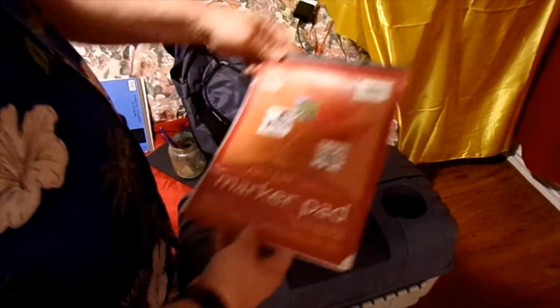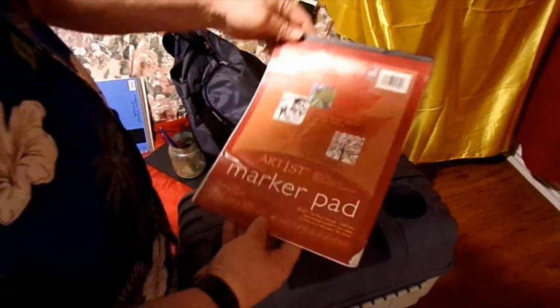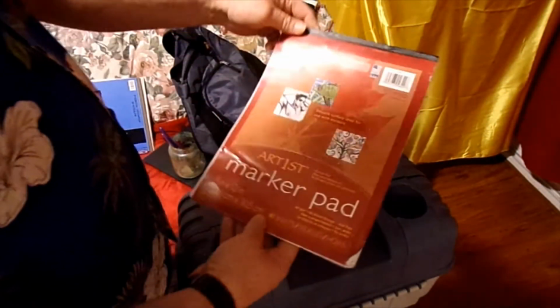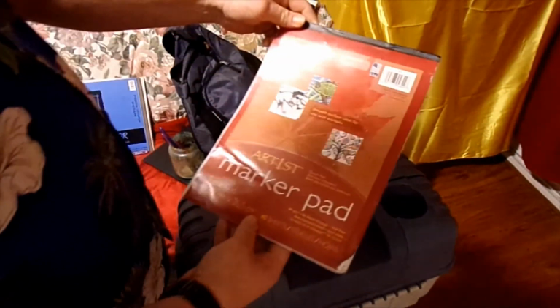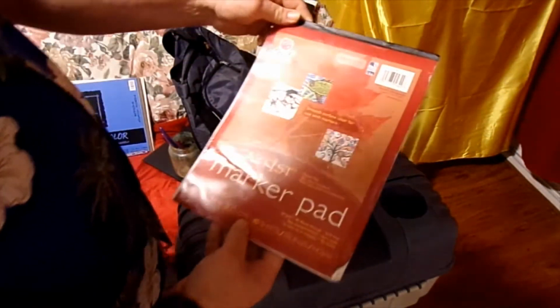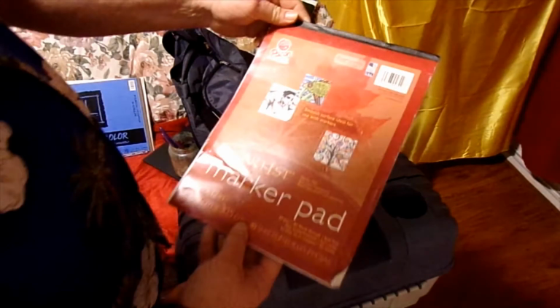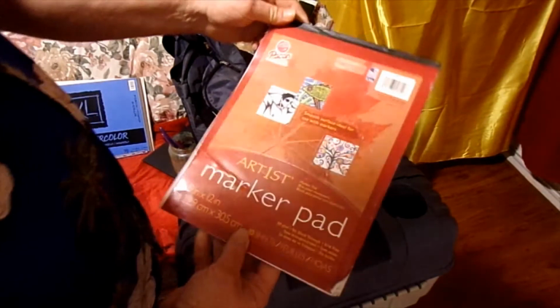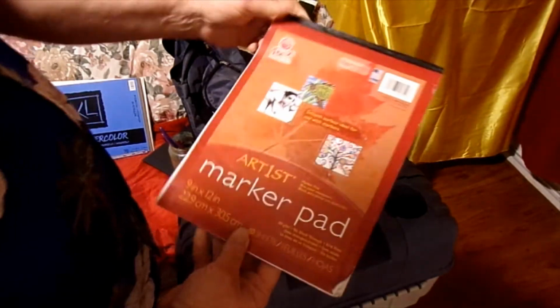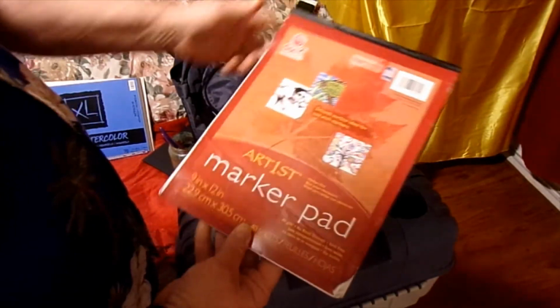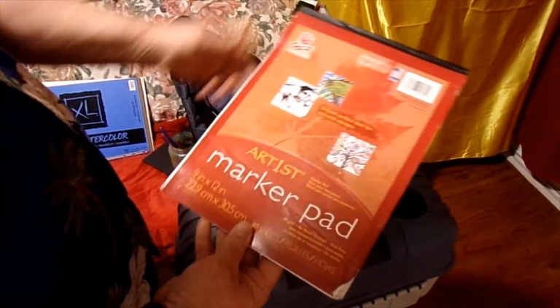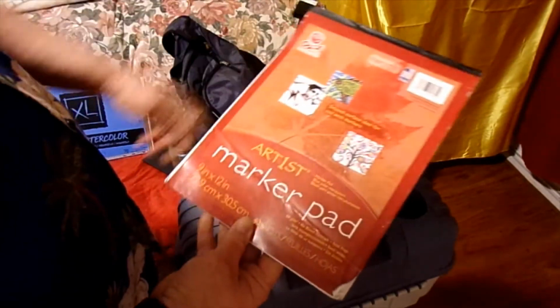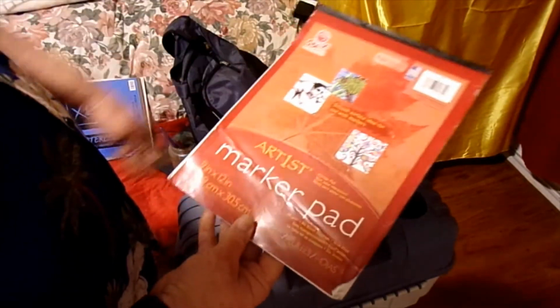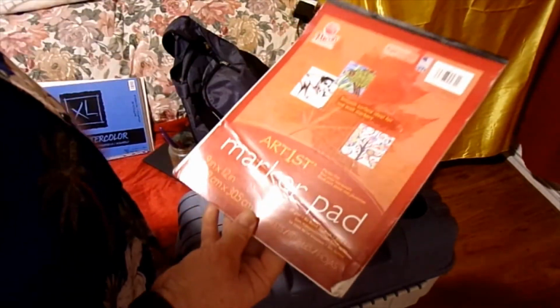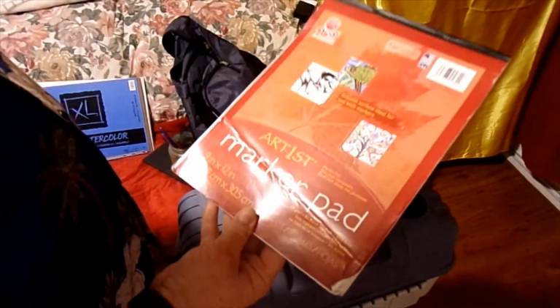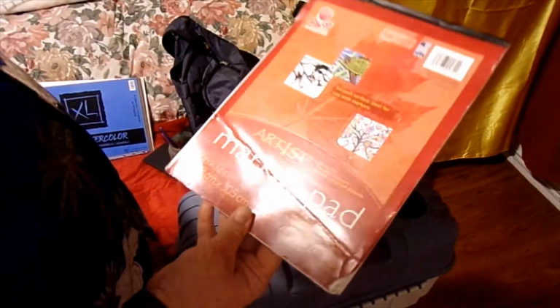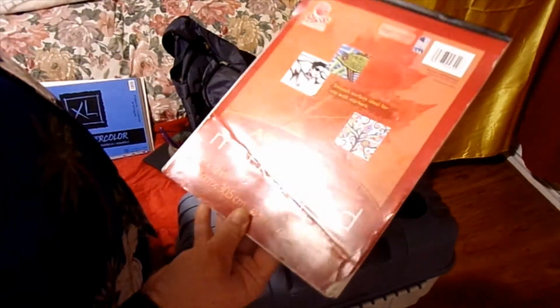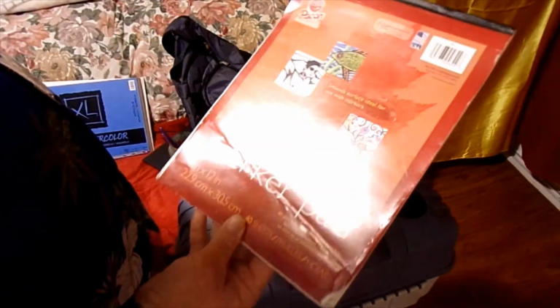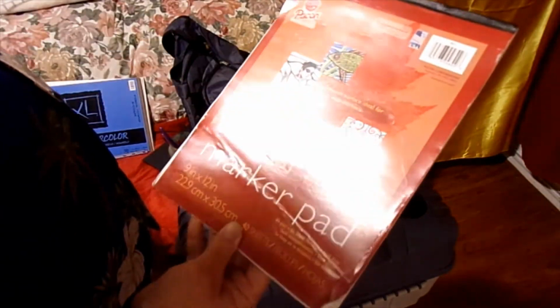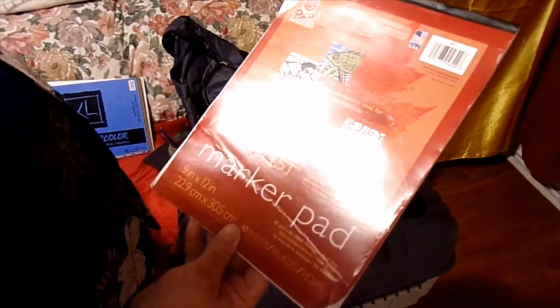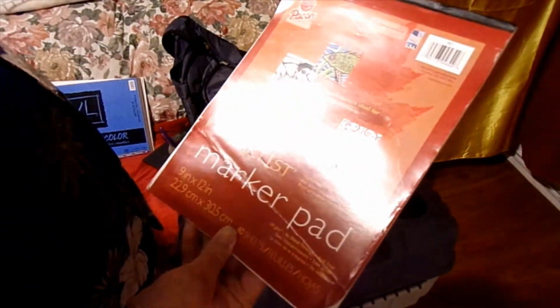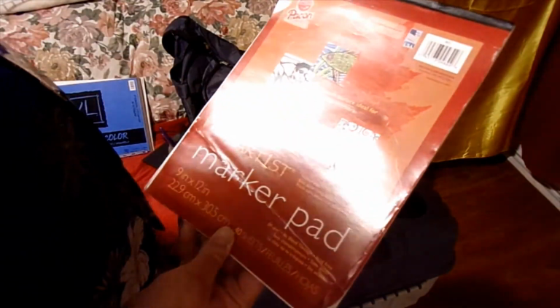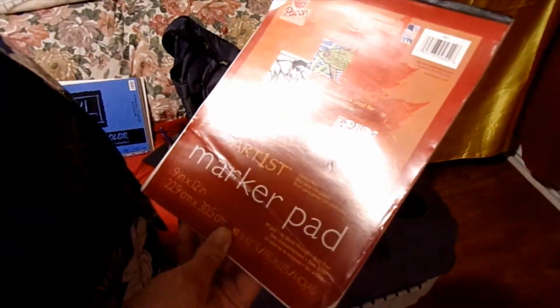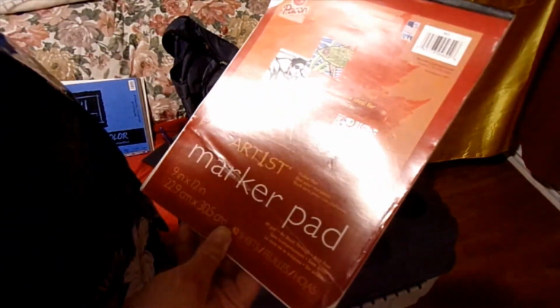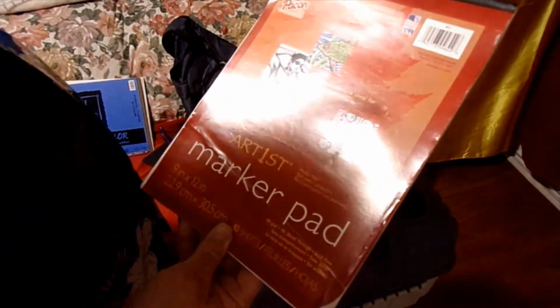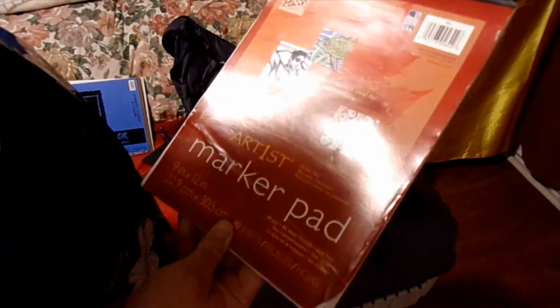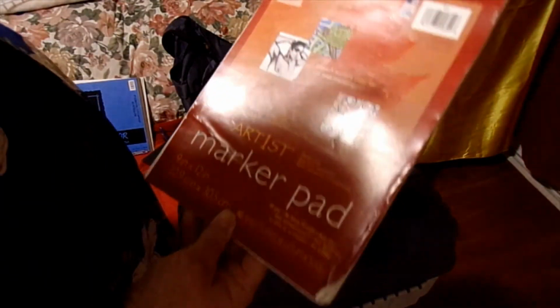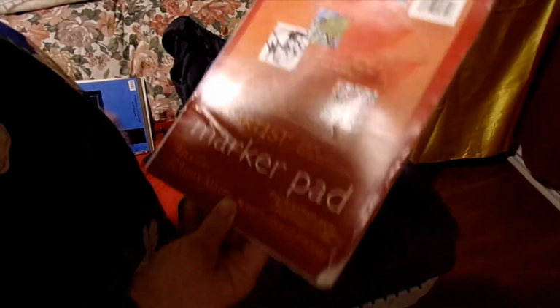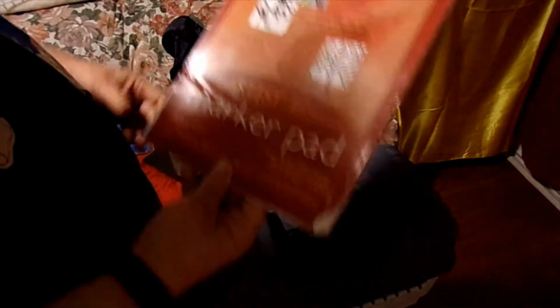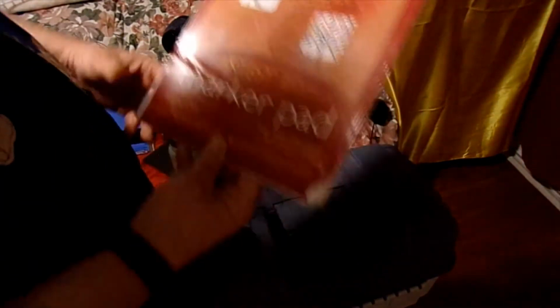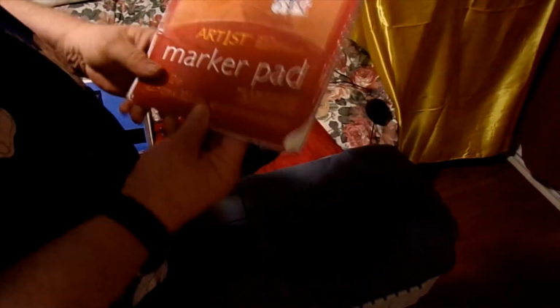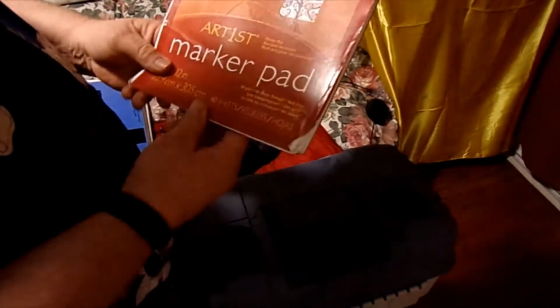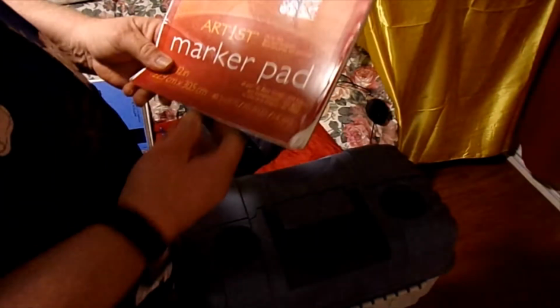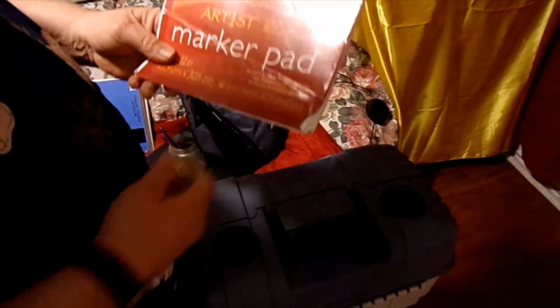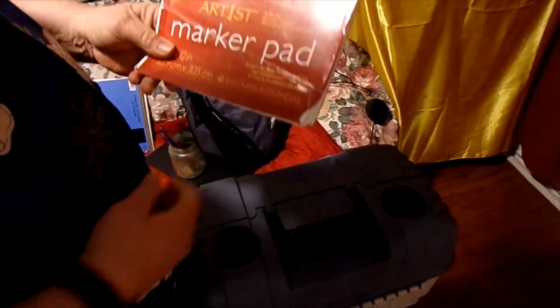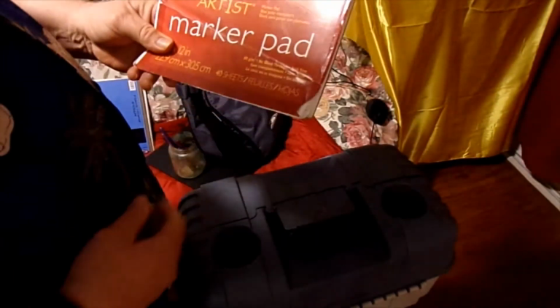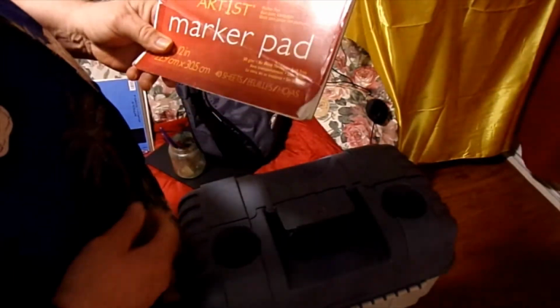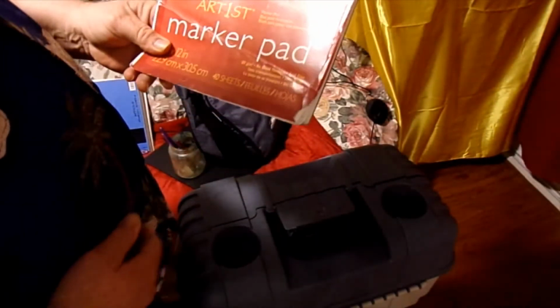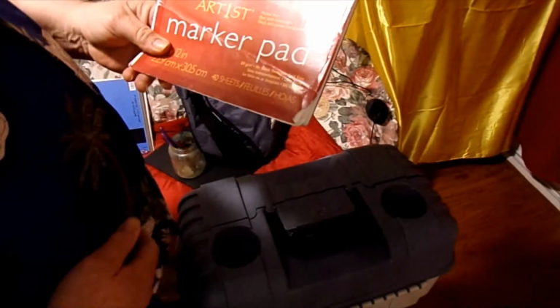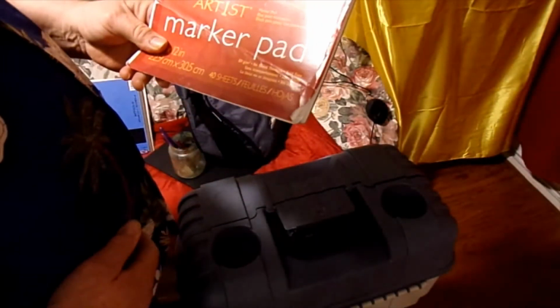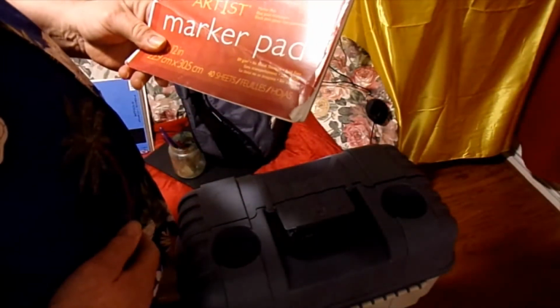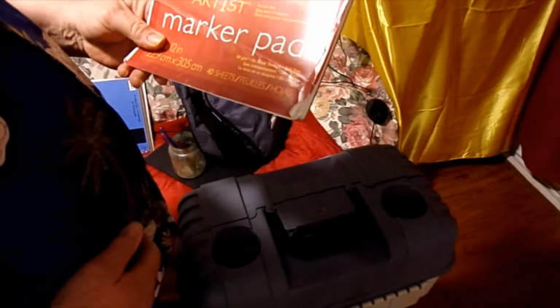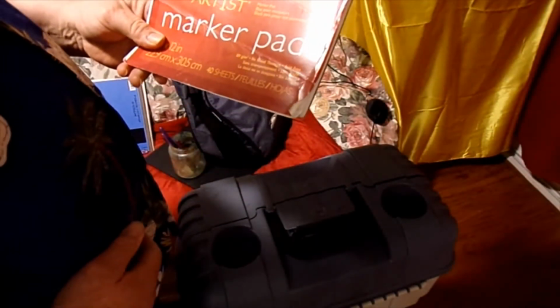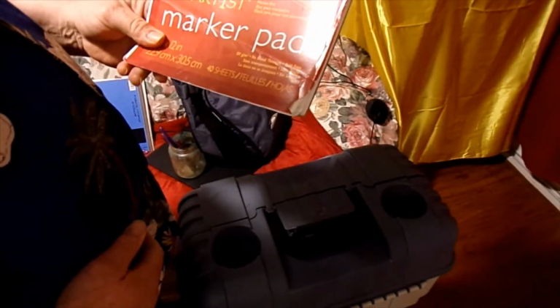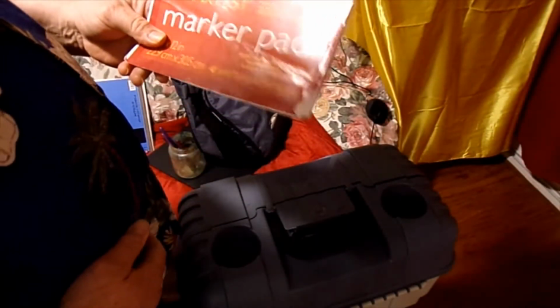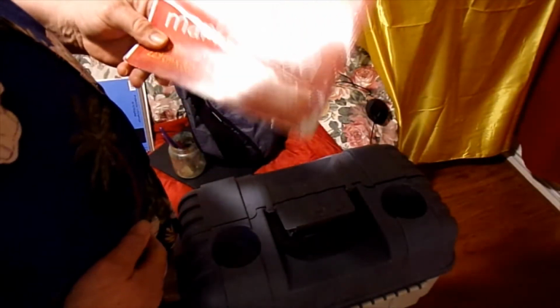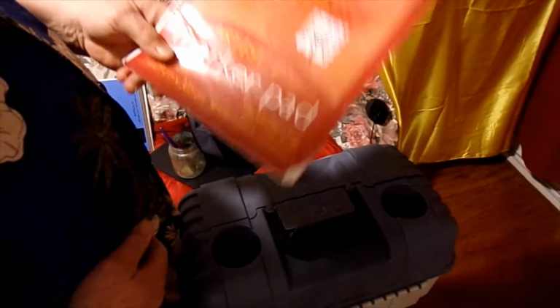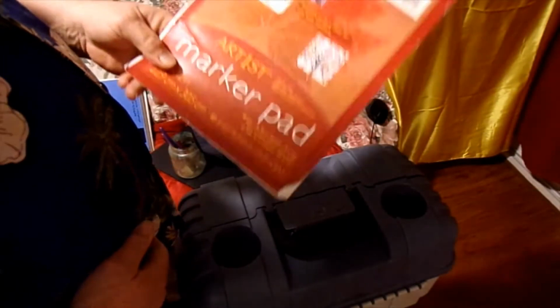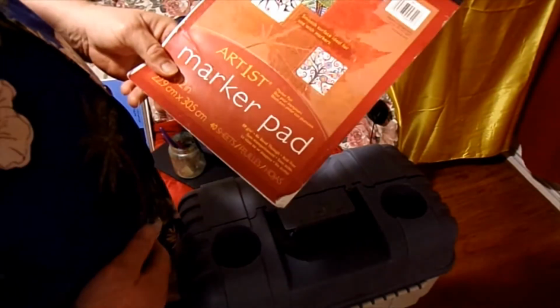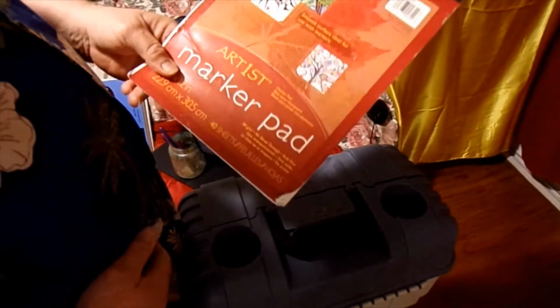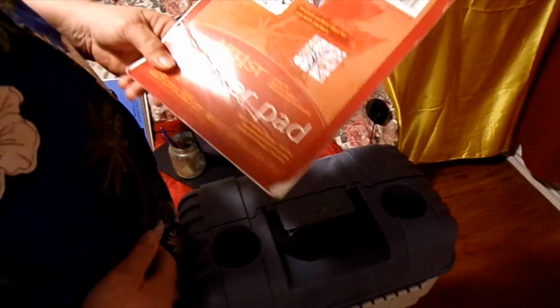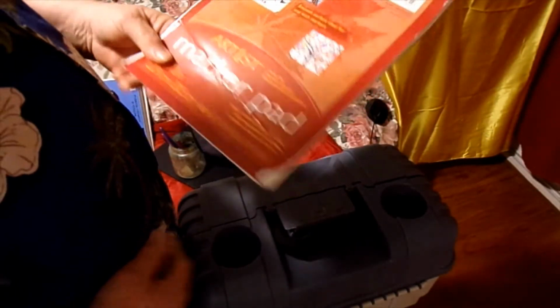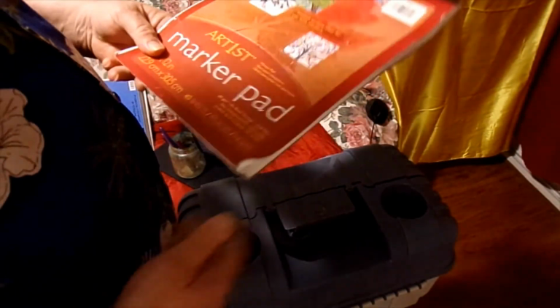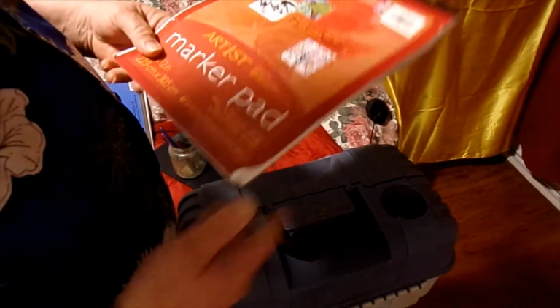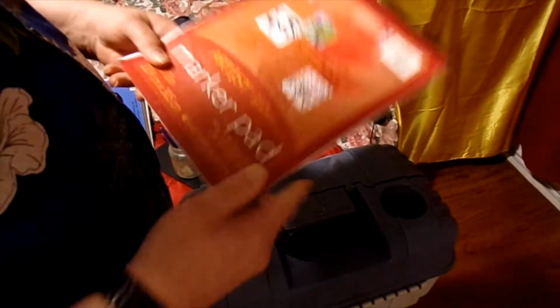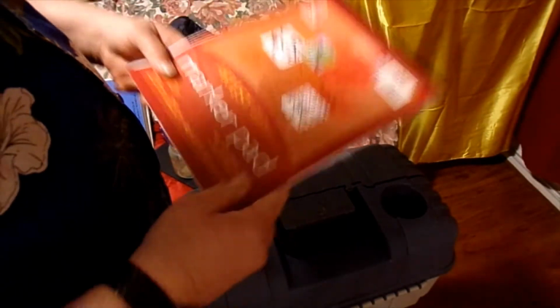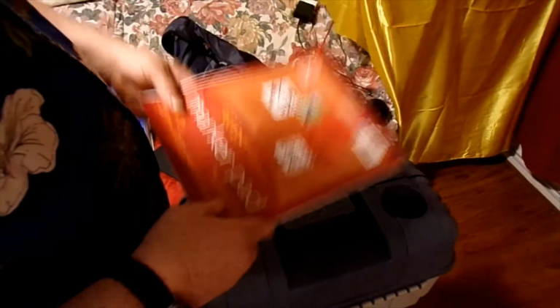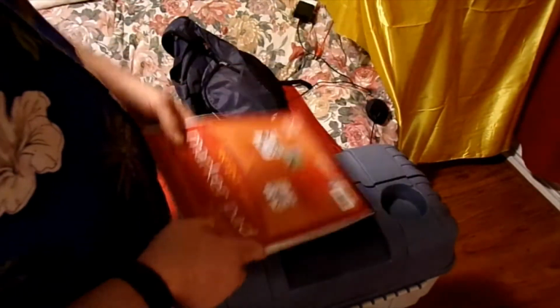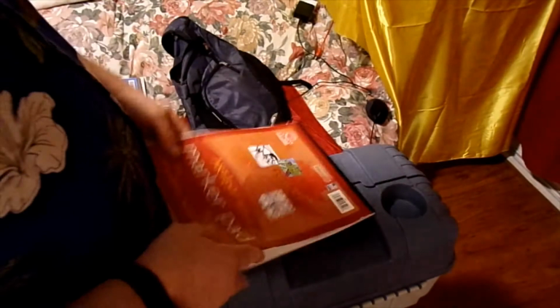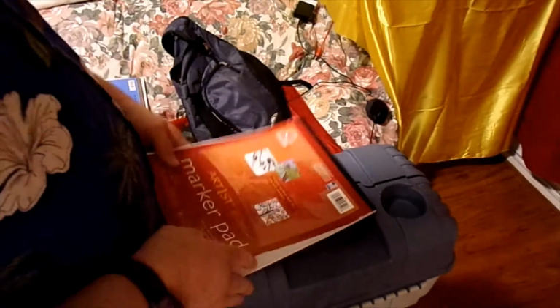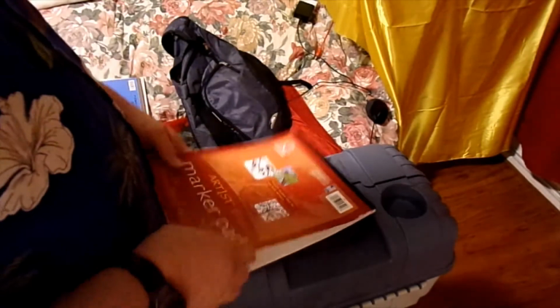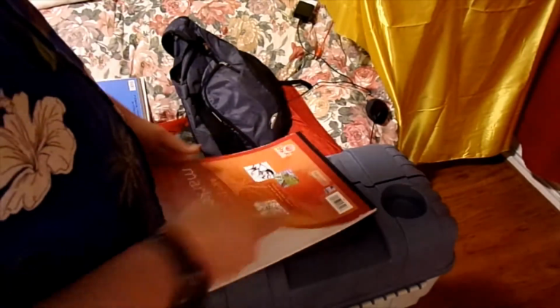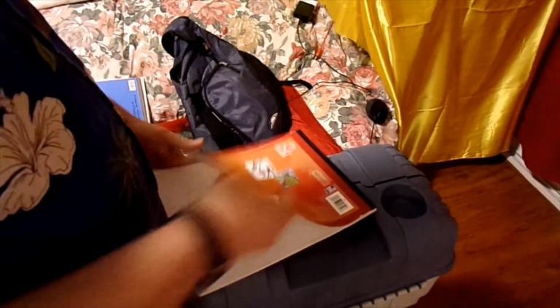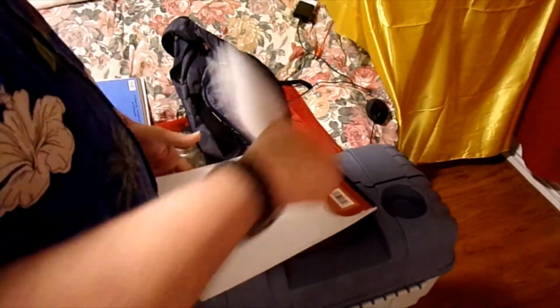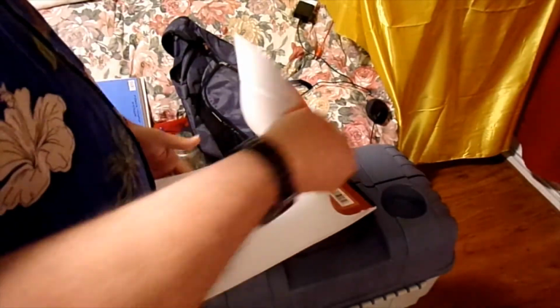It's just an artist sketch pad that I got from Big Lots — I got that a while back.